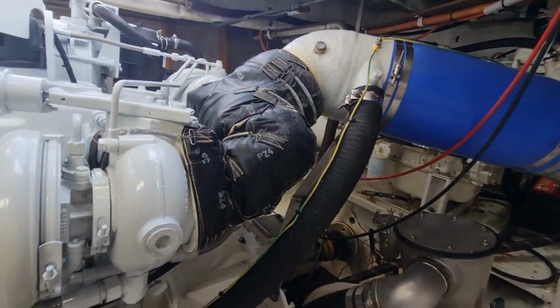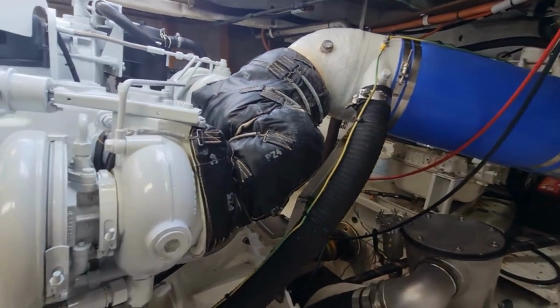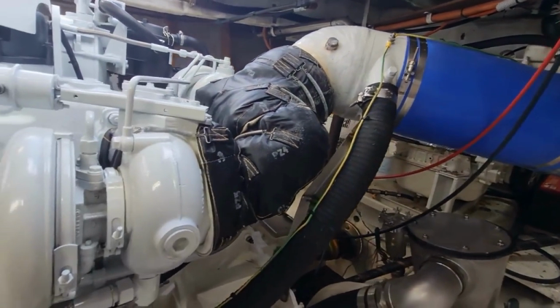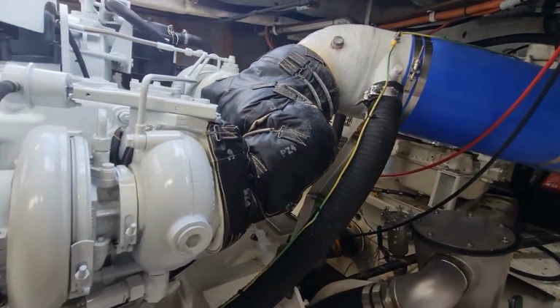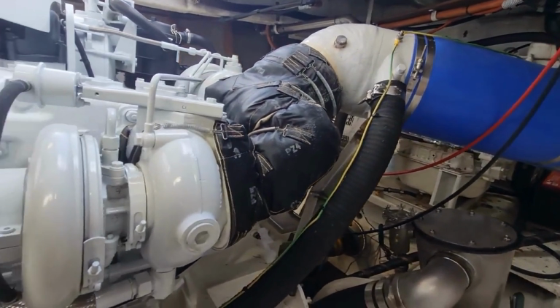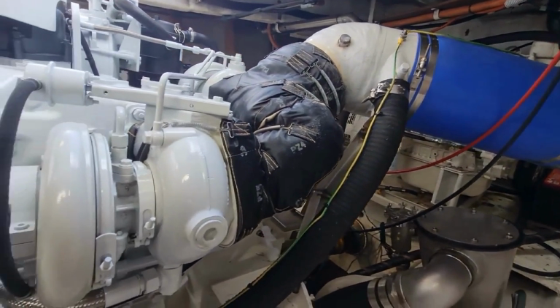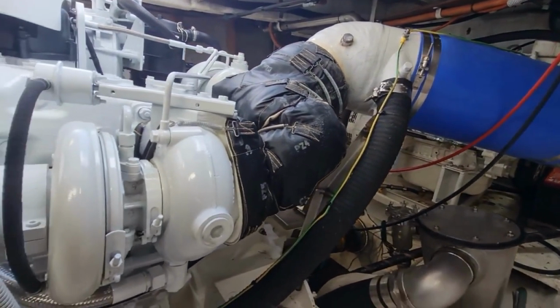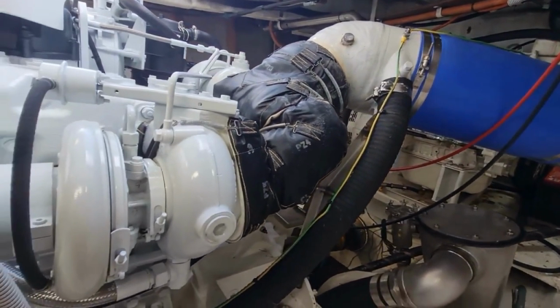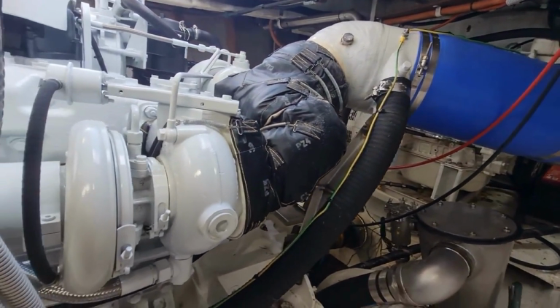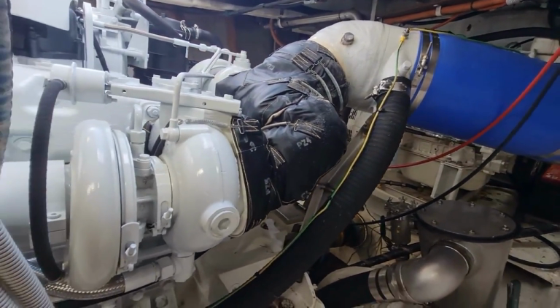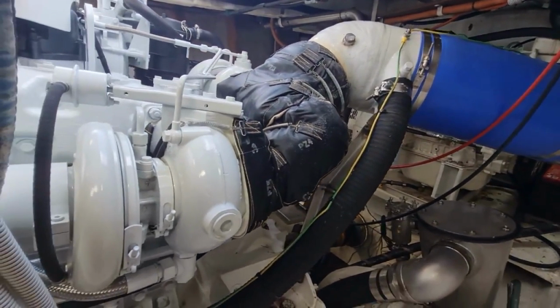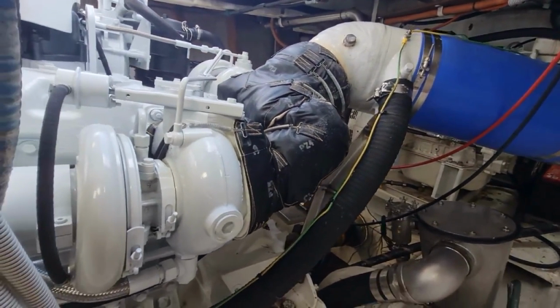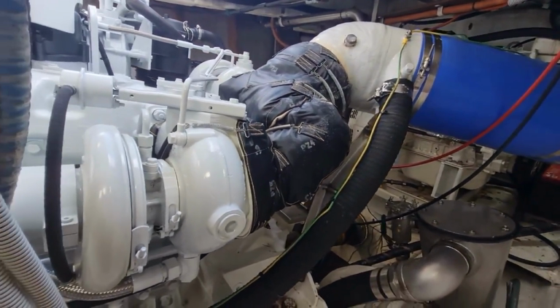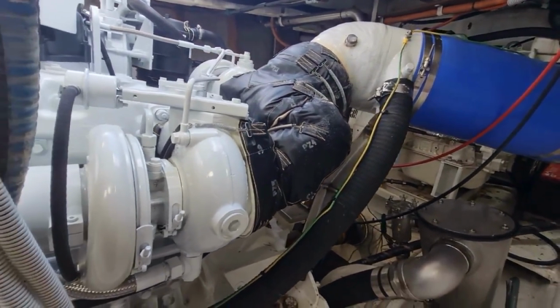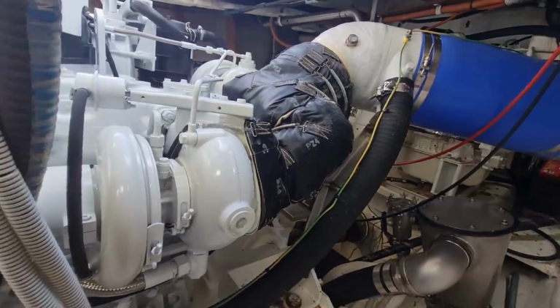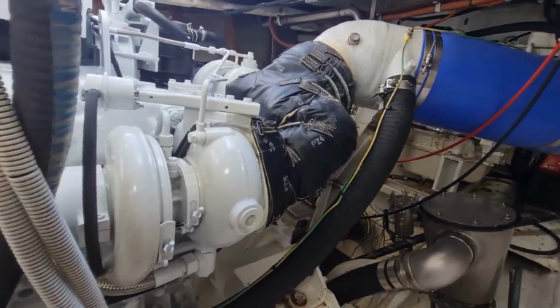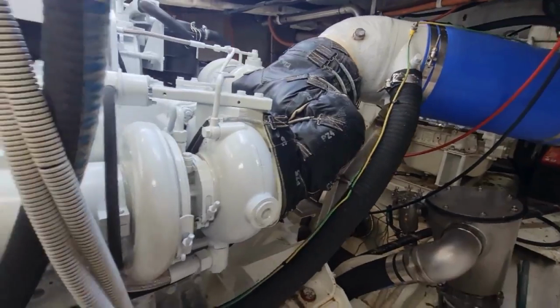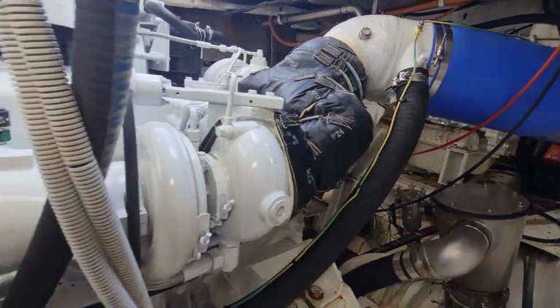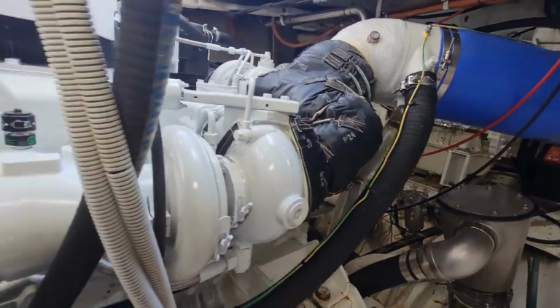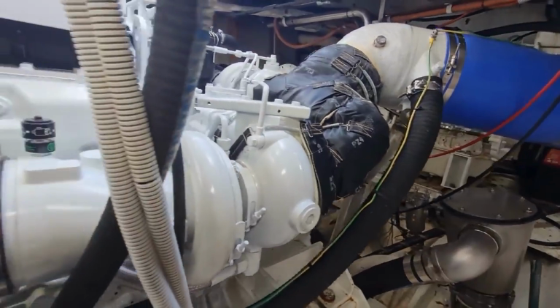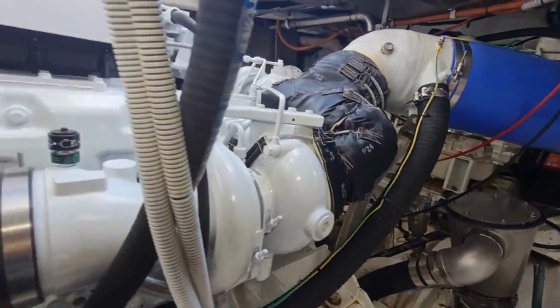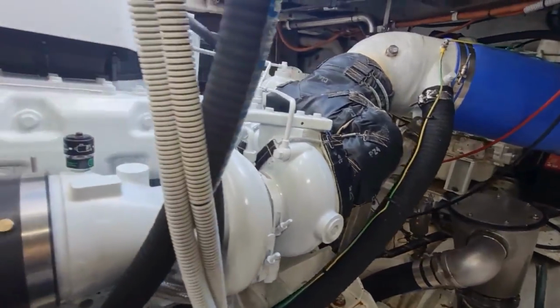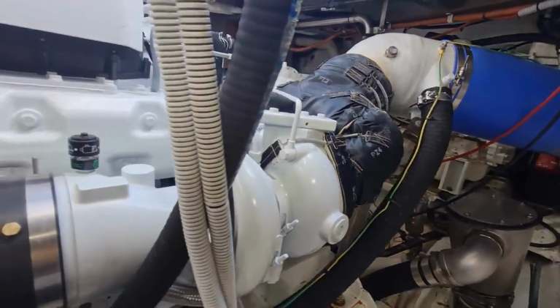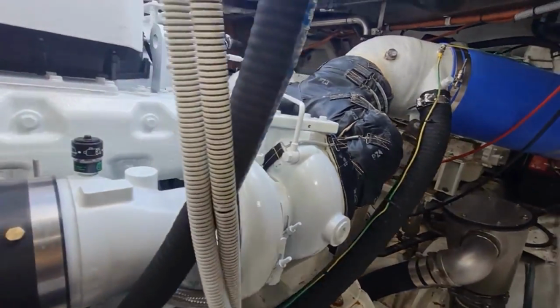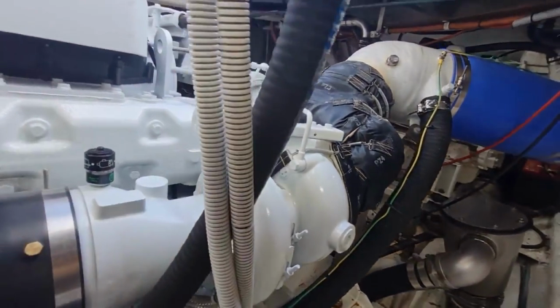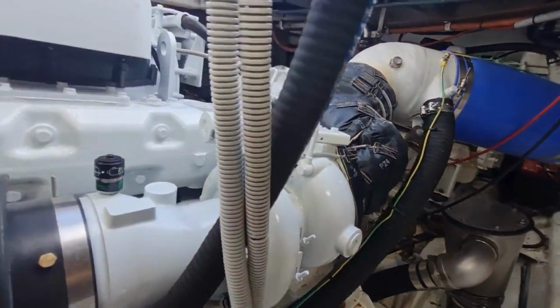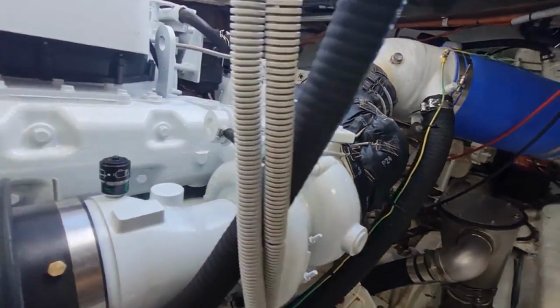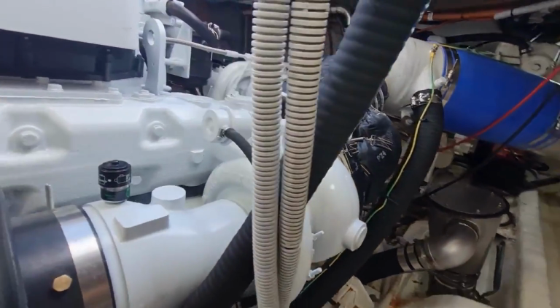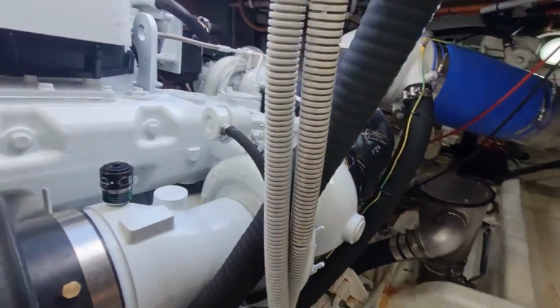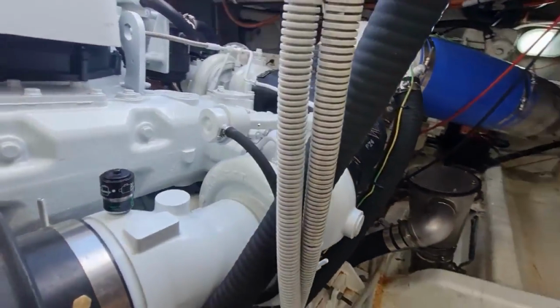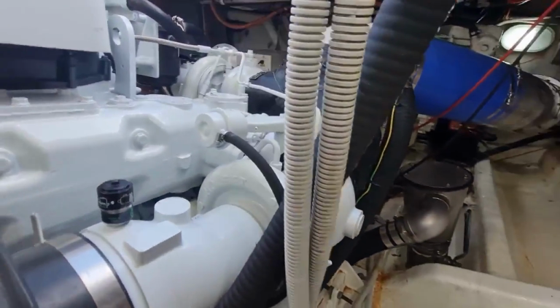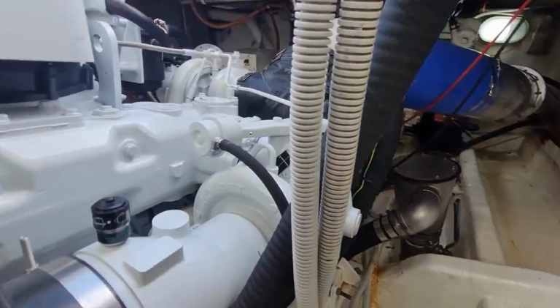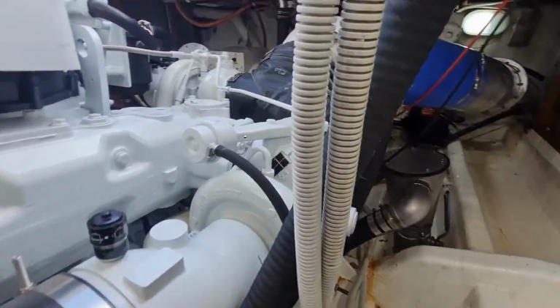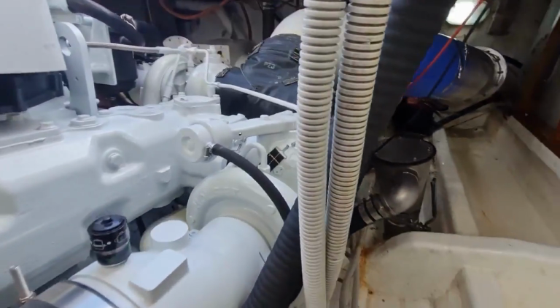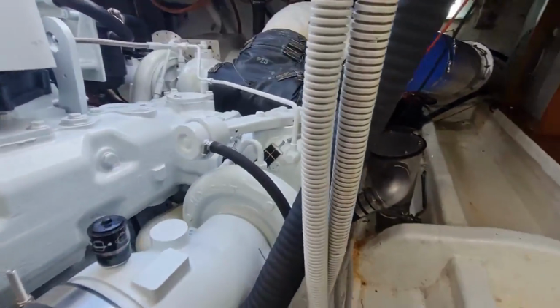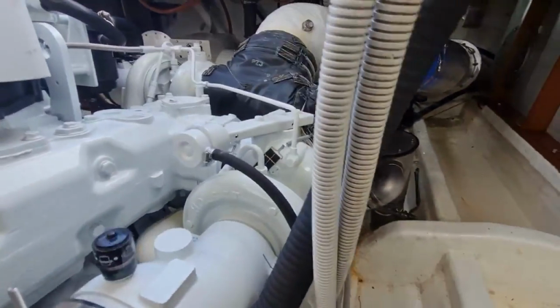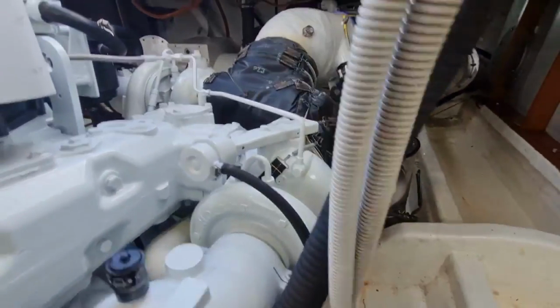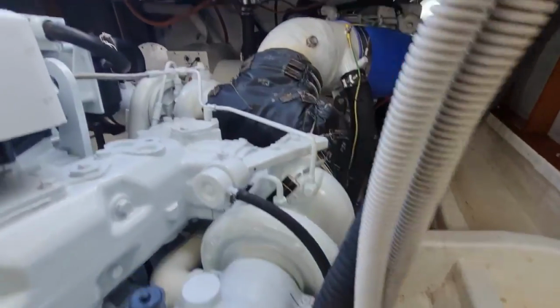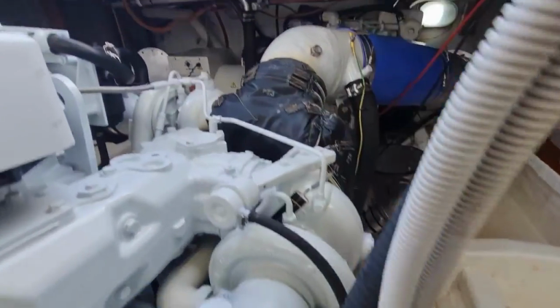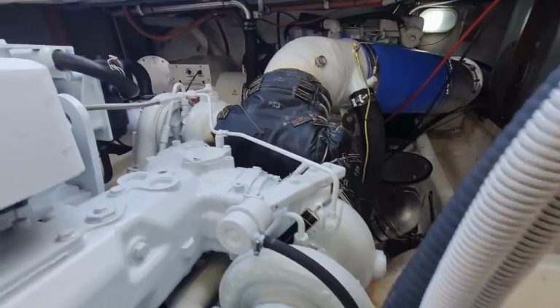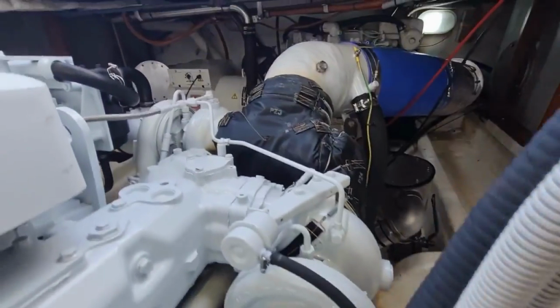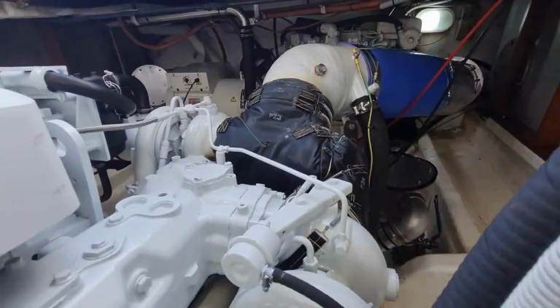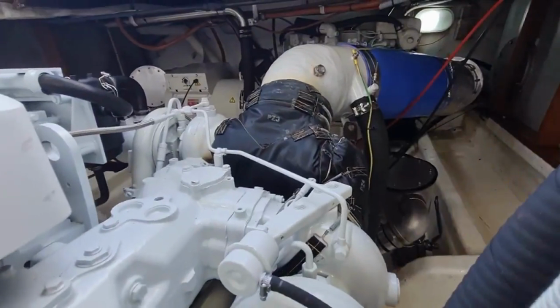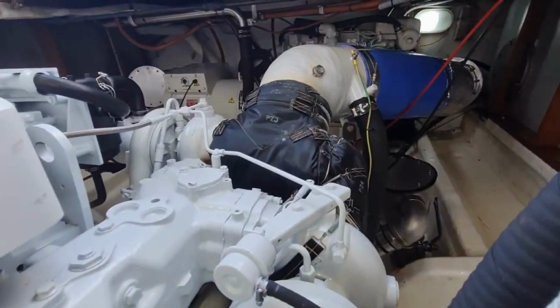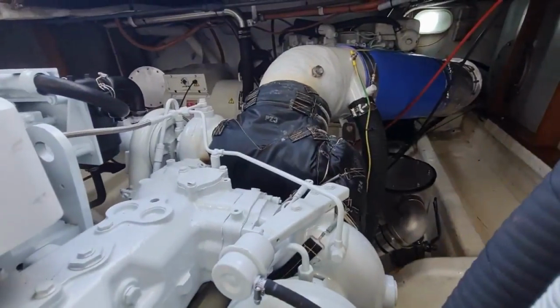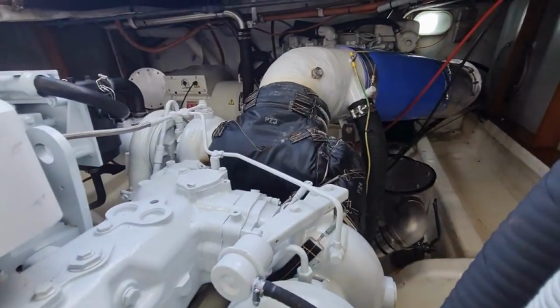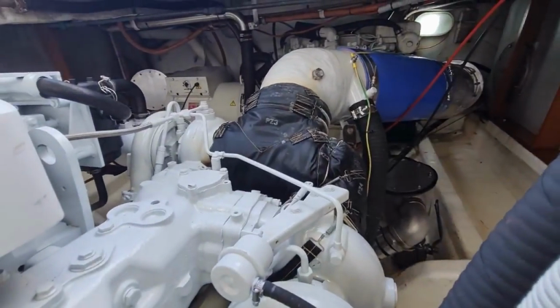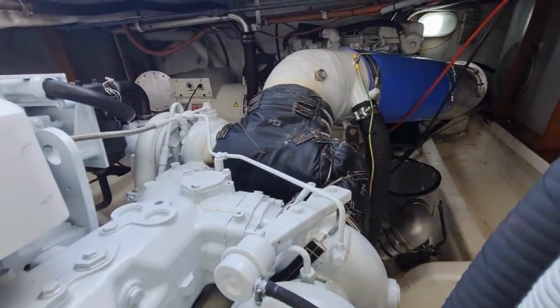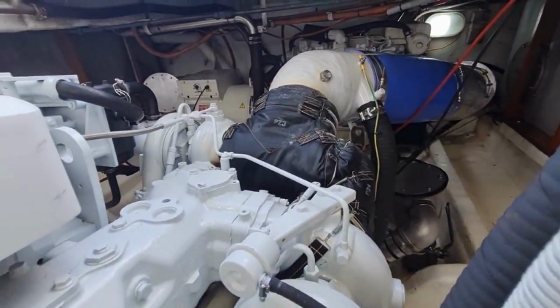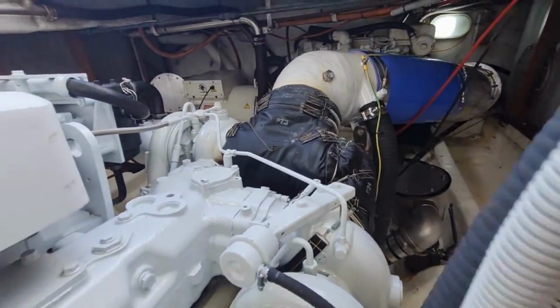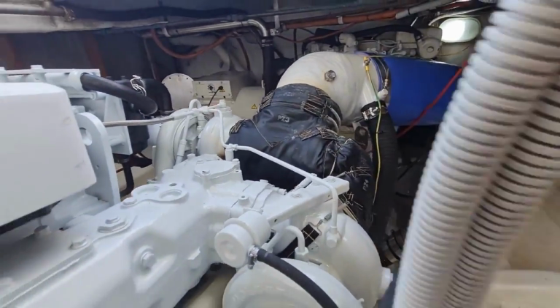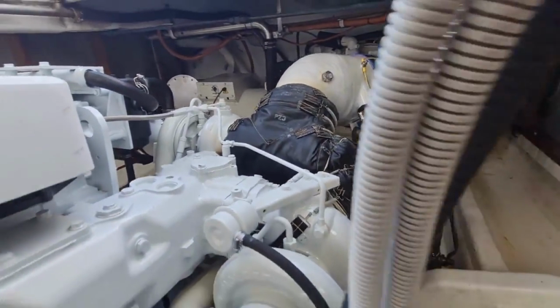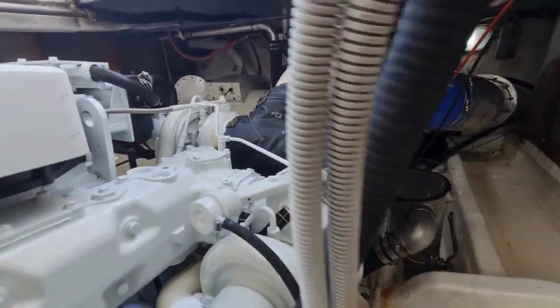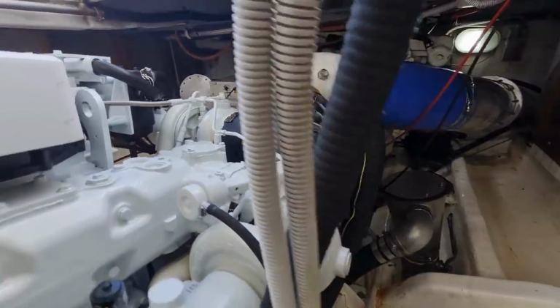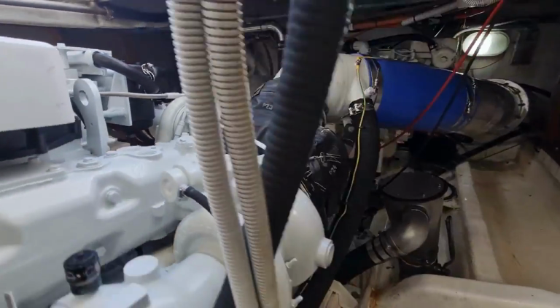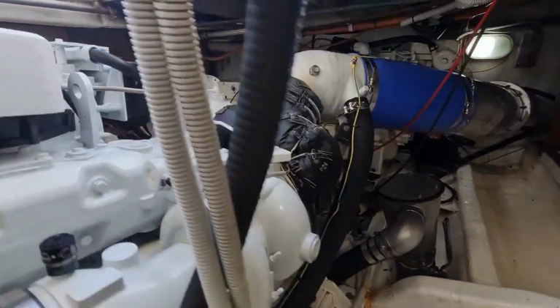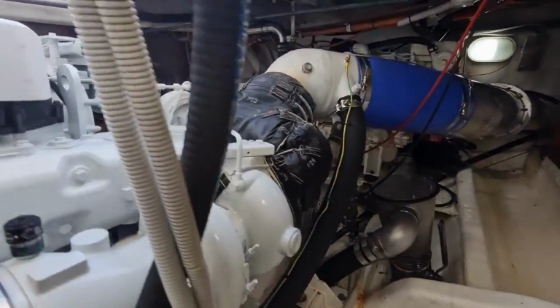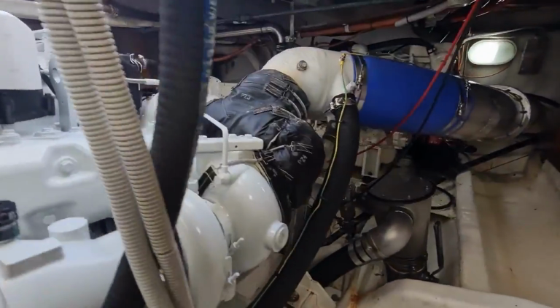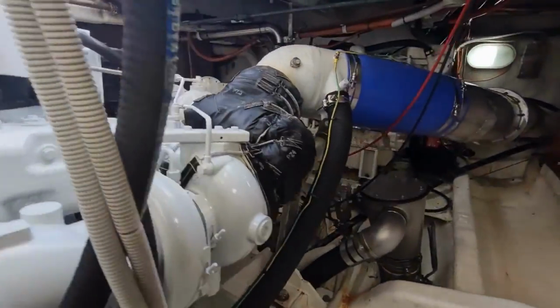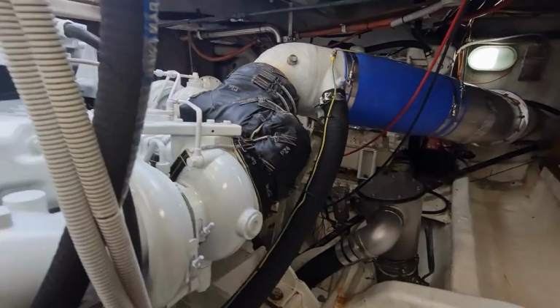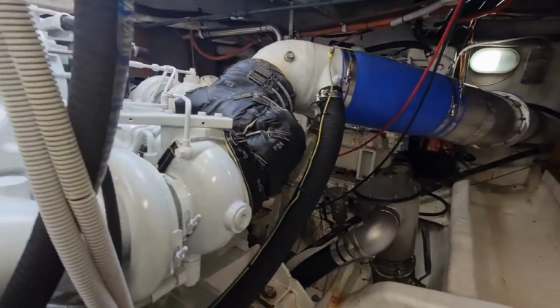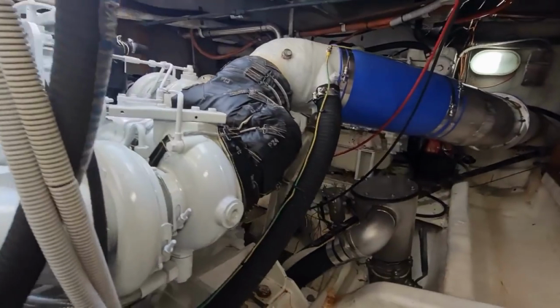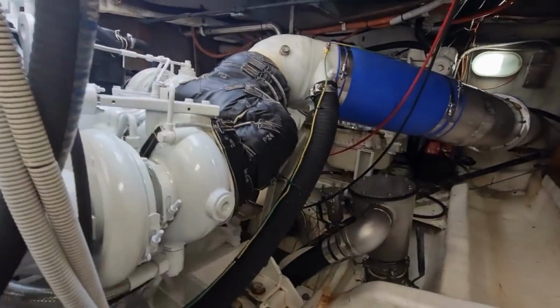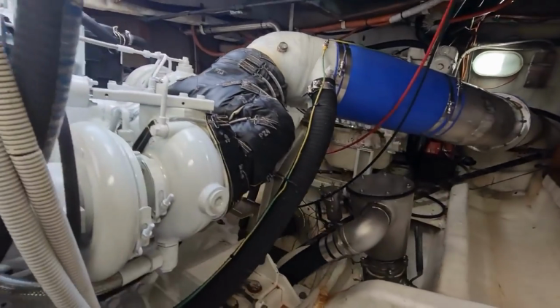We have a twin turbo arrangement on the Cursor 16 — one side-mounted here and one at the rear there as well.